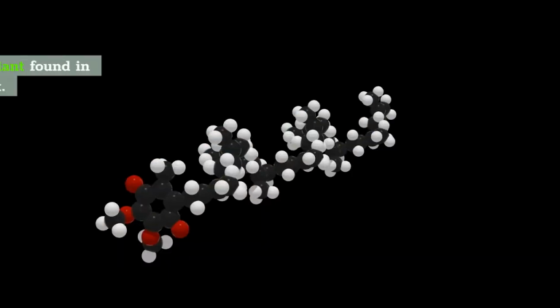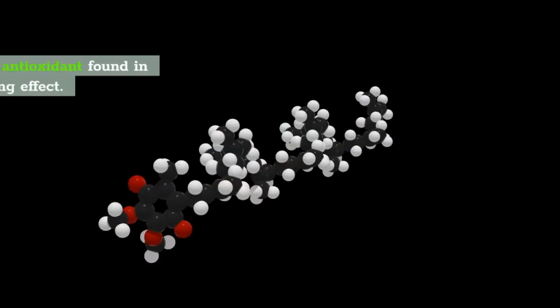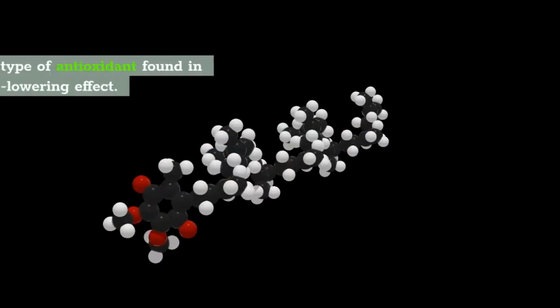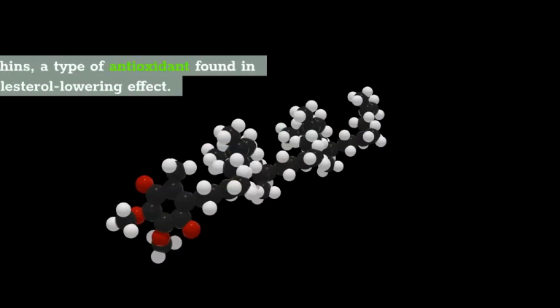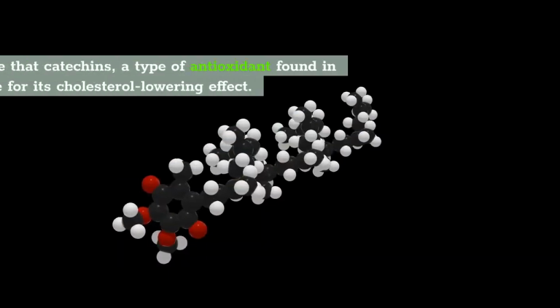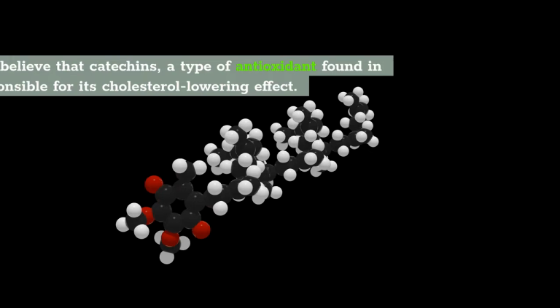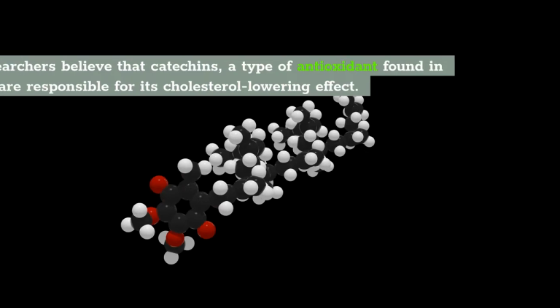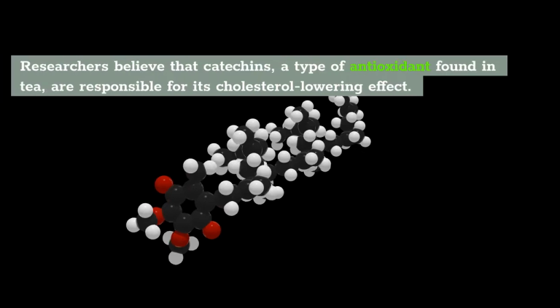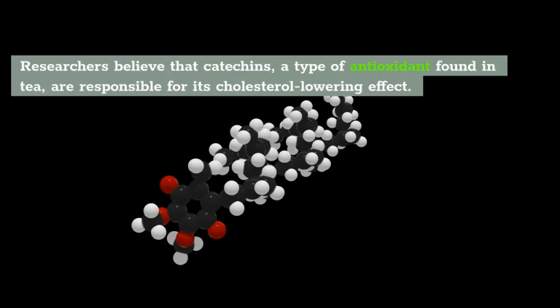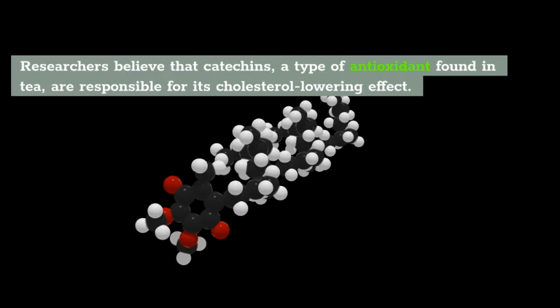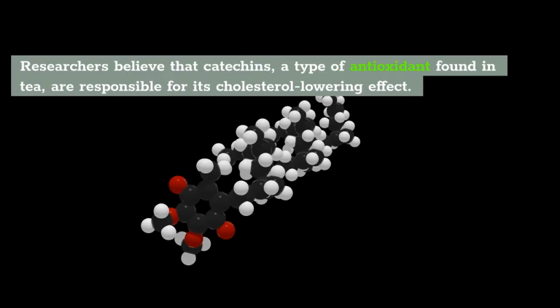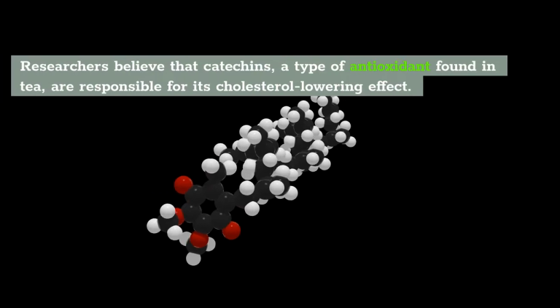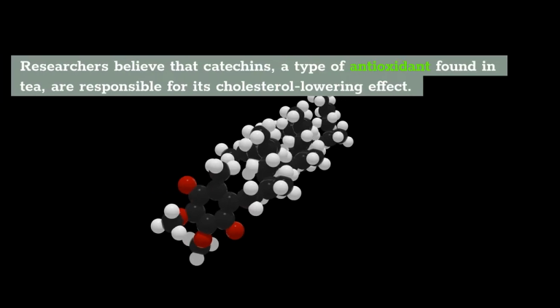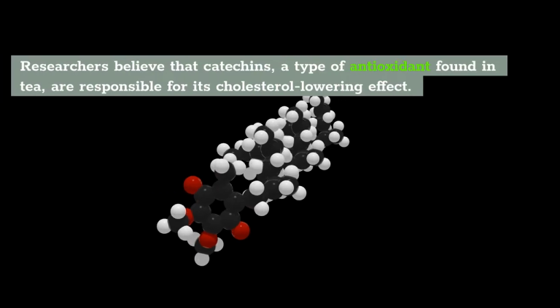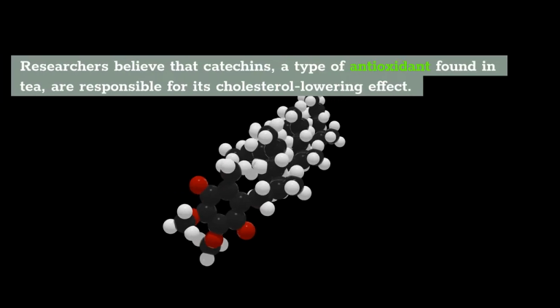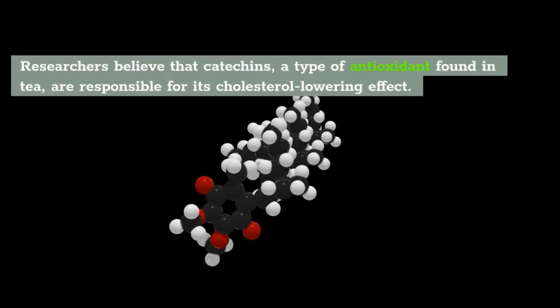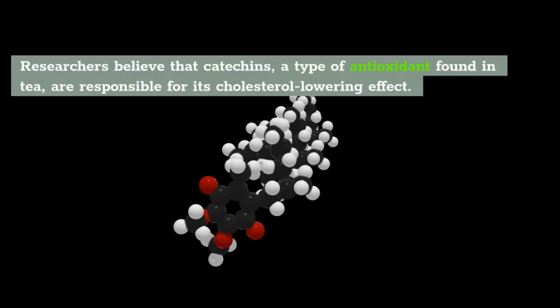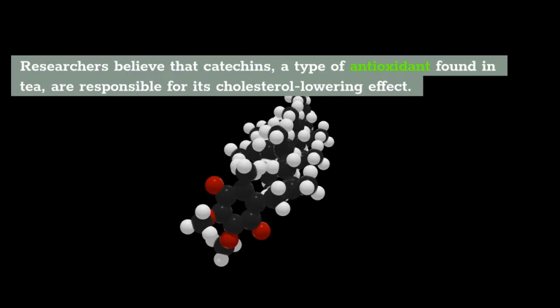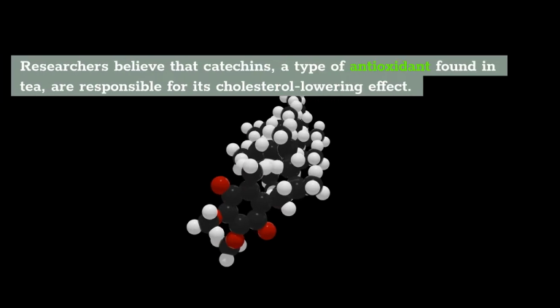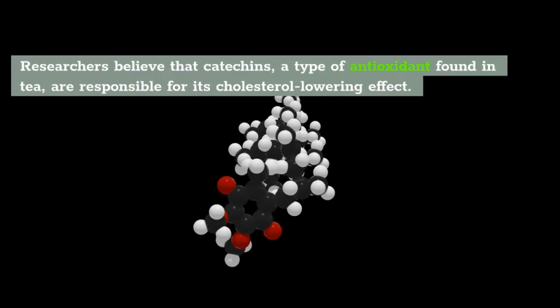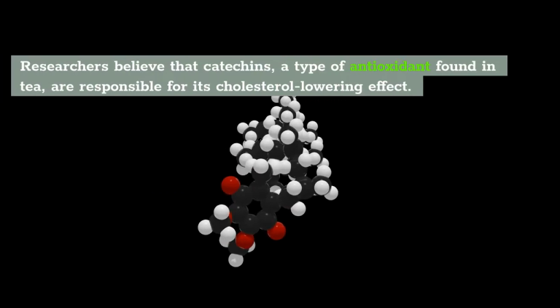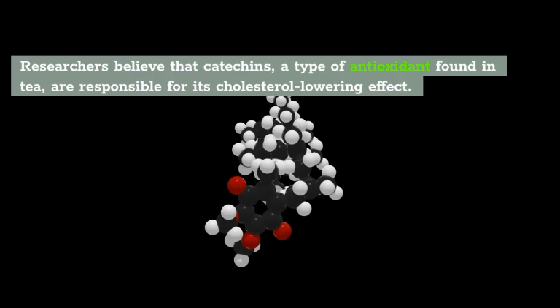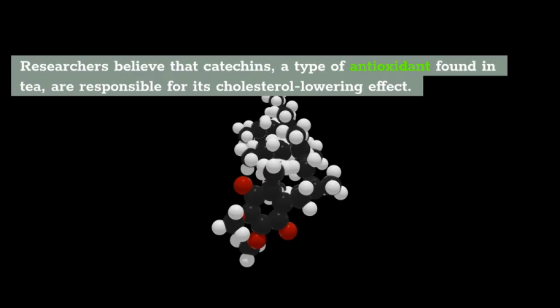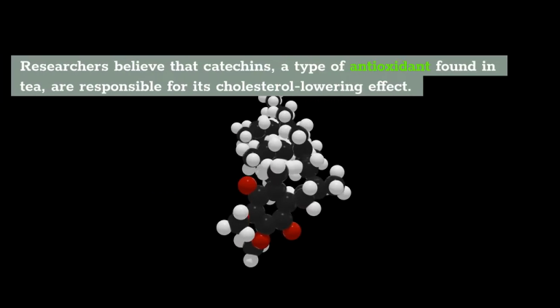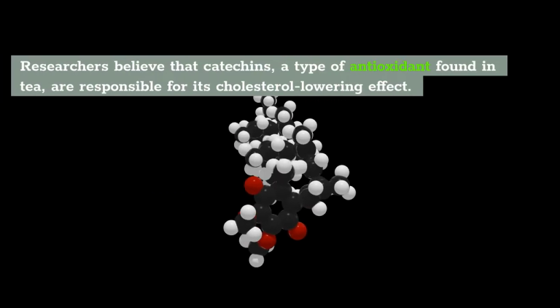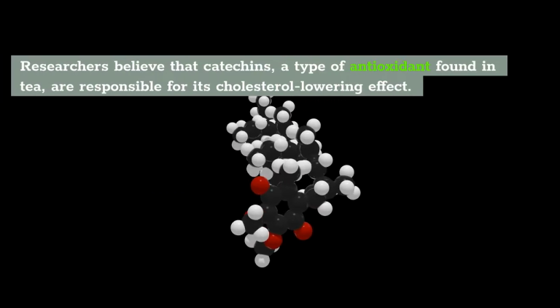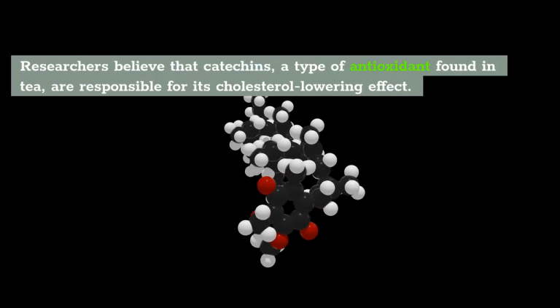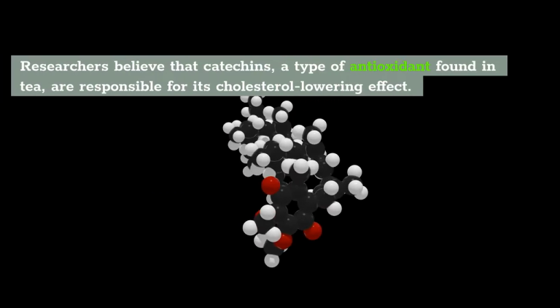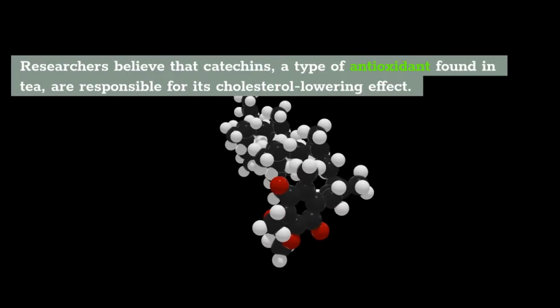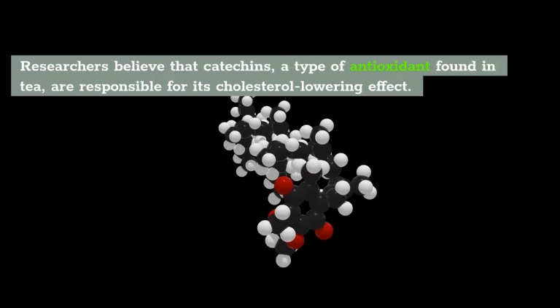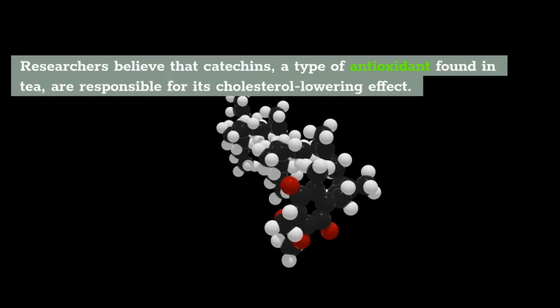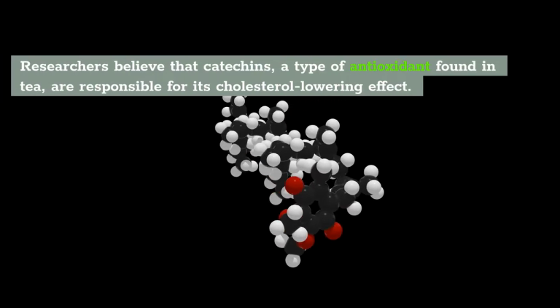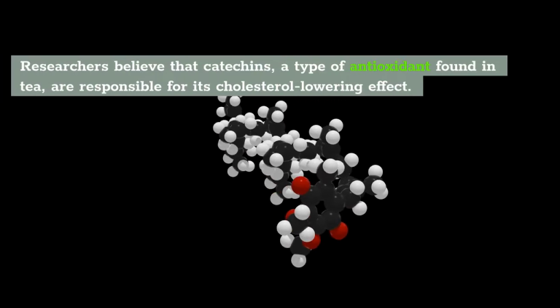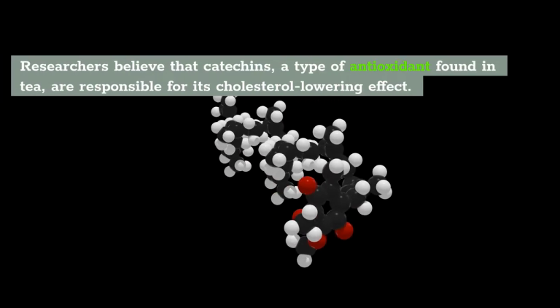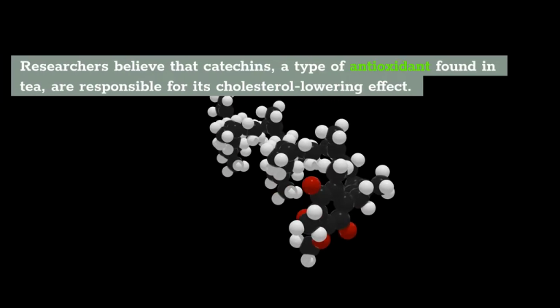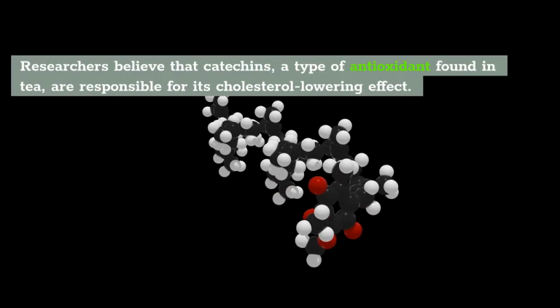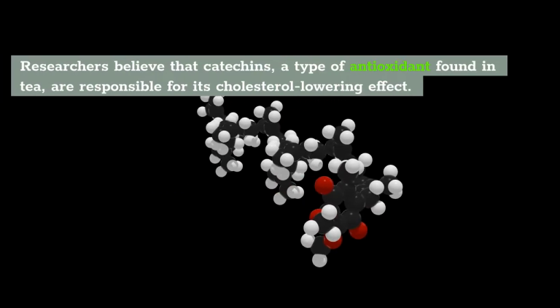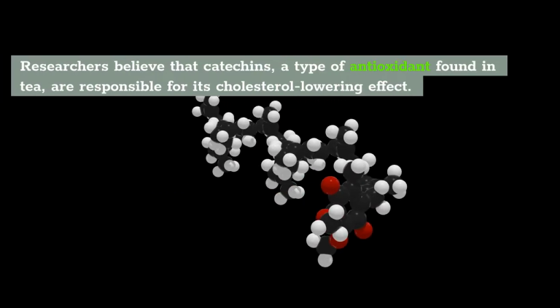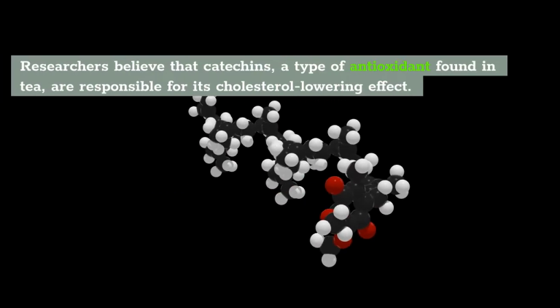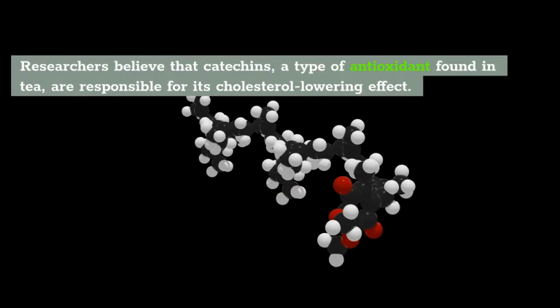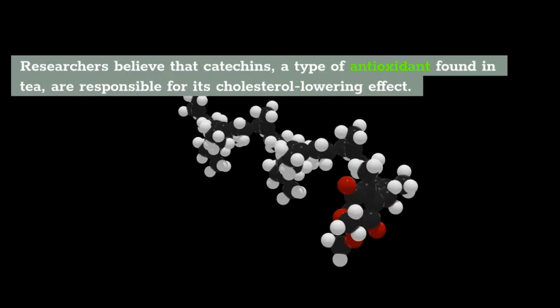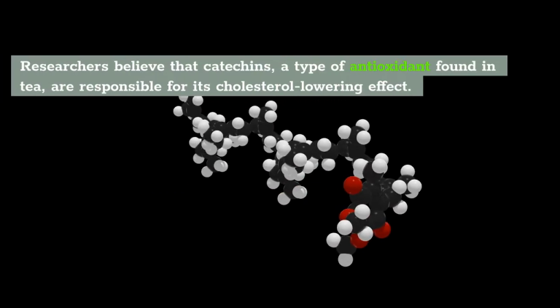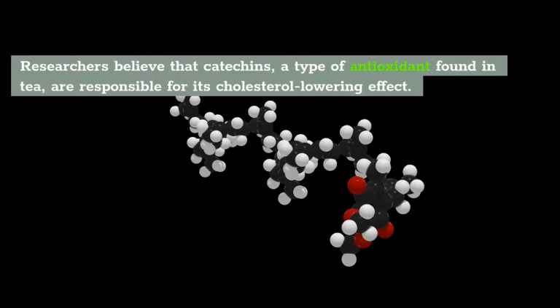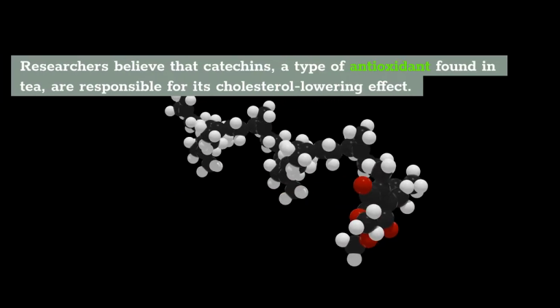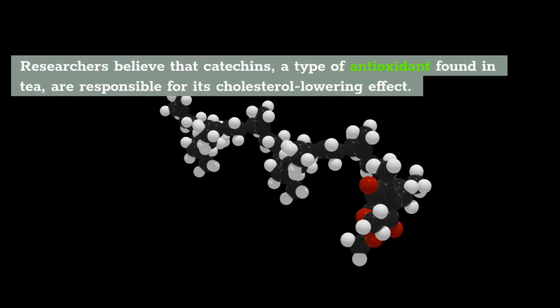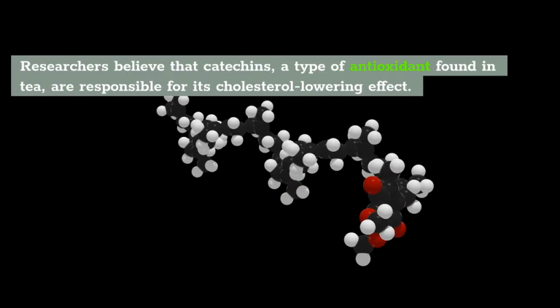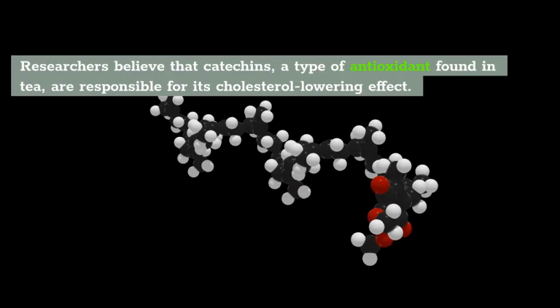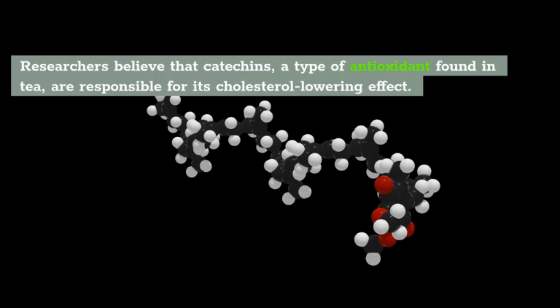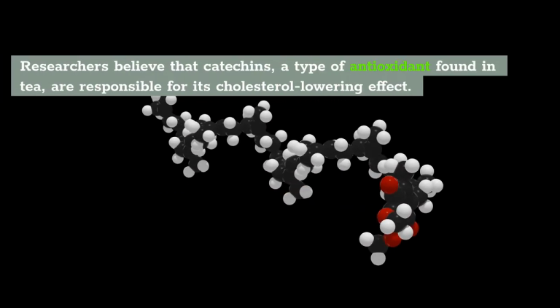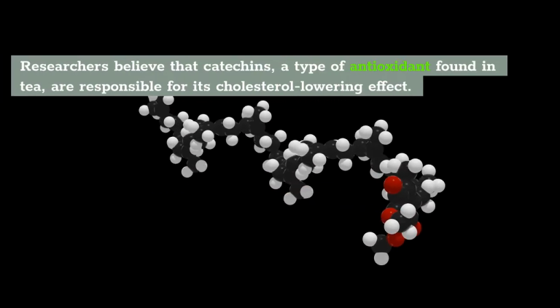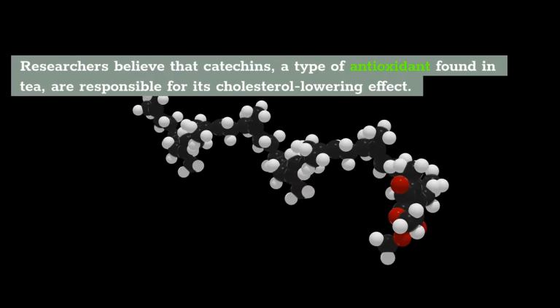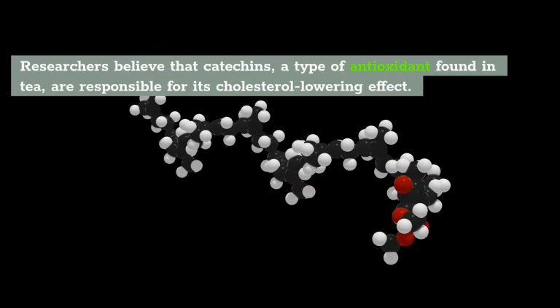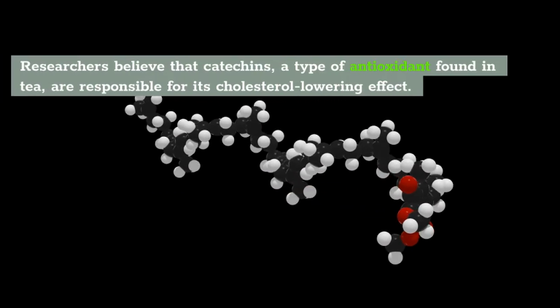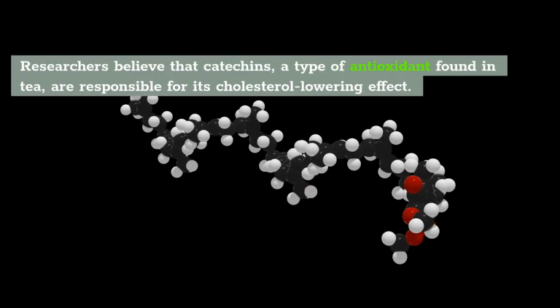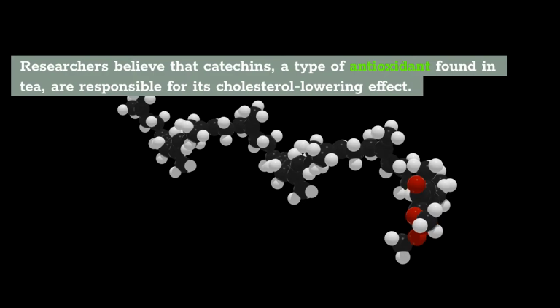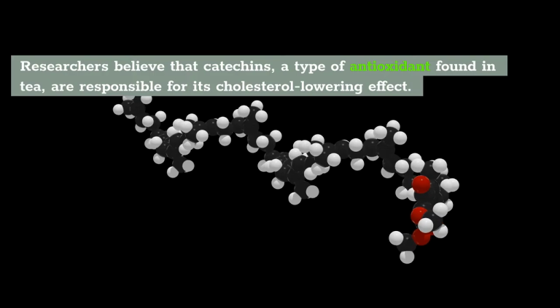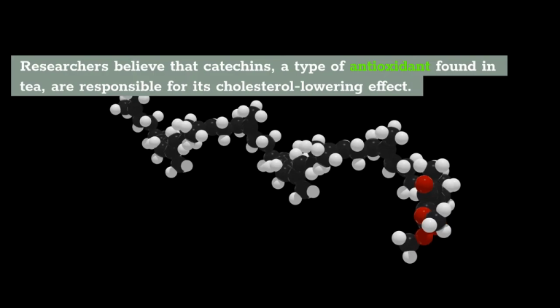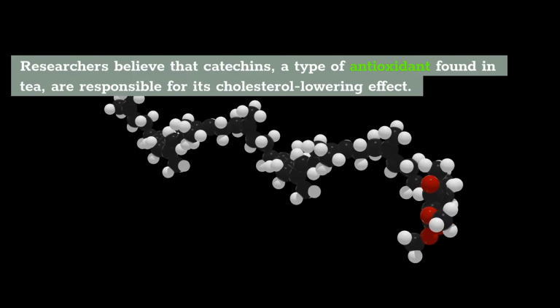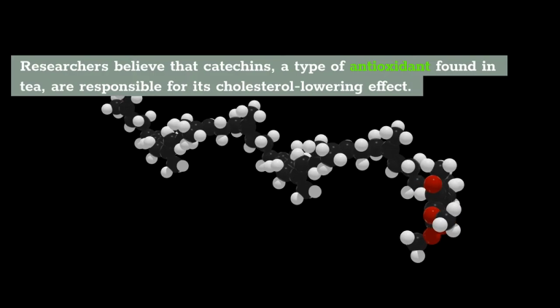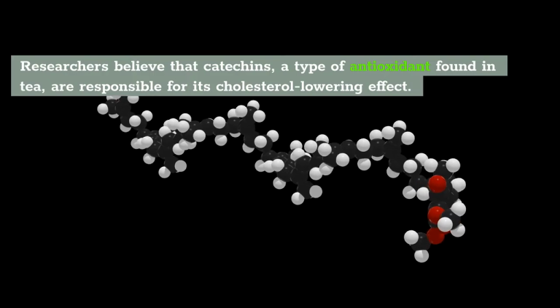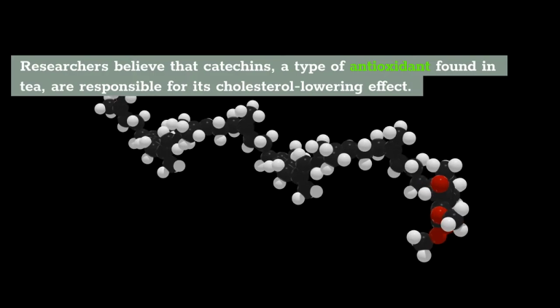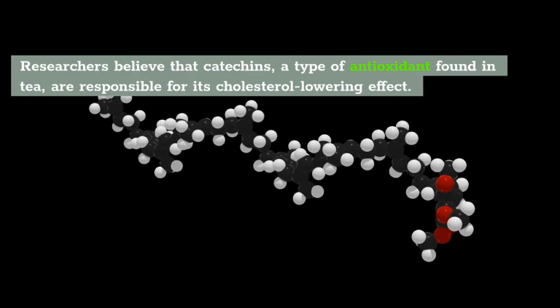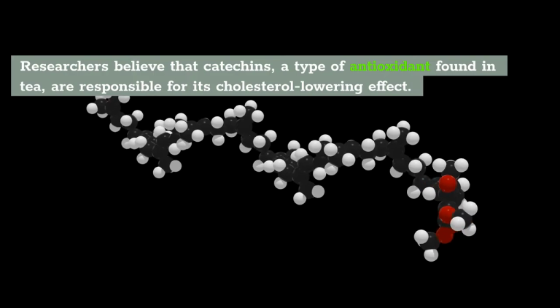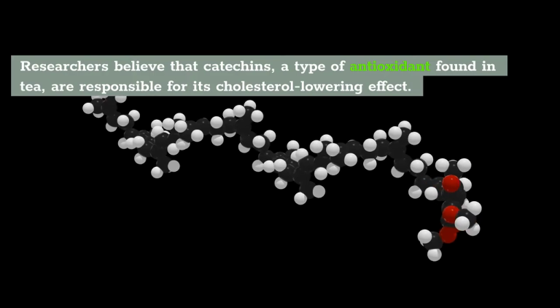Researchers believe that catechins, a type of antioxidant found in tea, are responsible for its cholesterol-lowering effect.